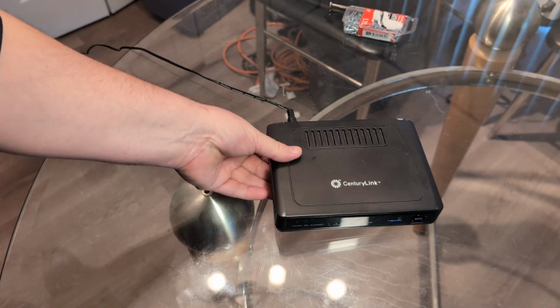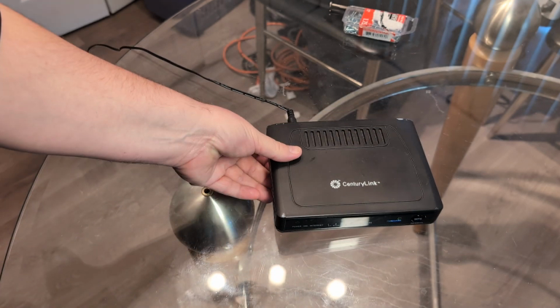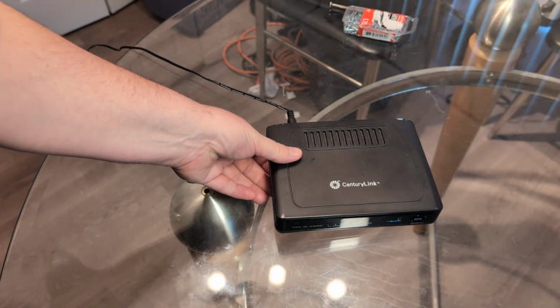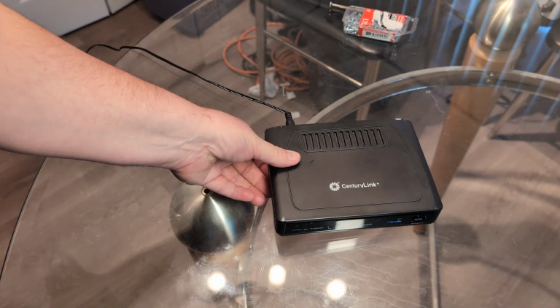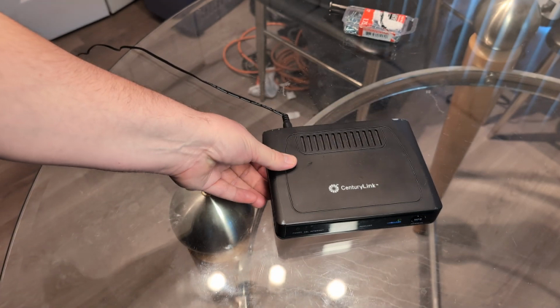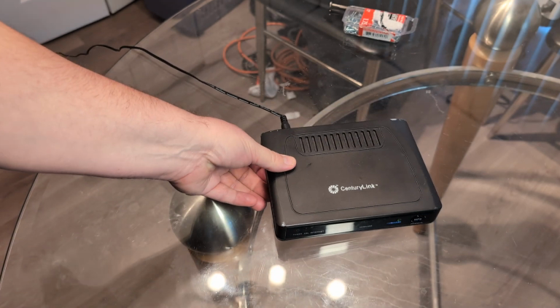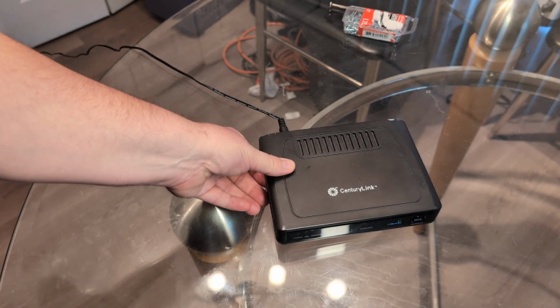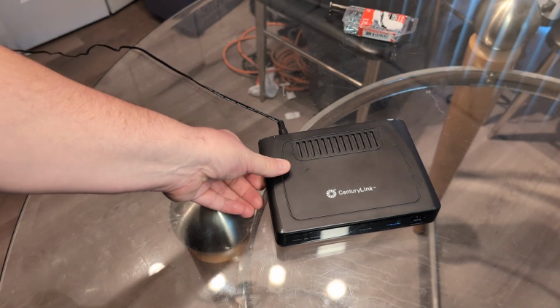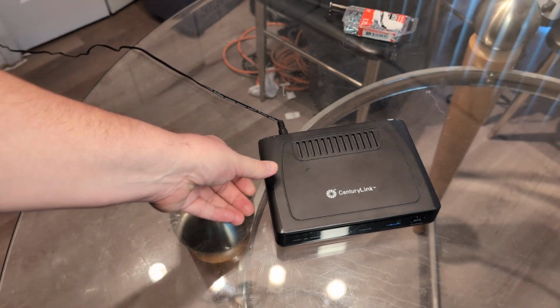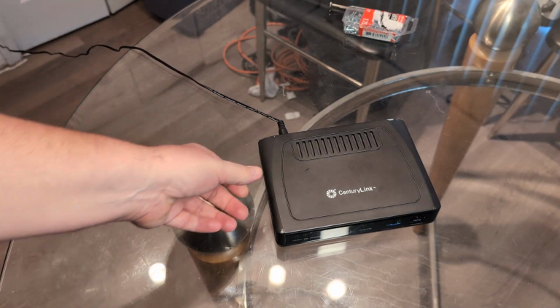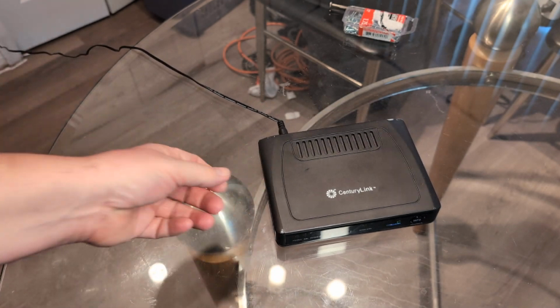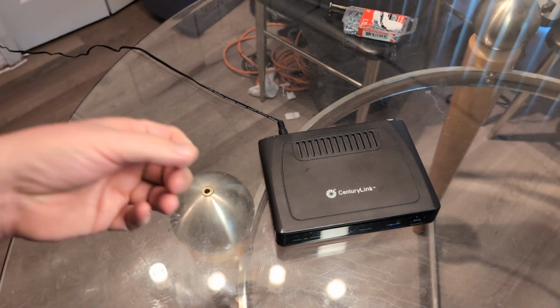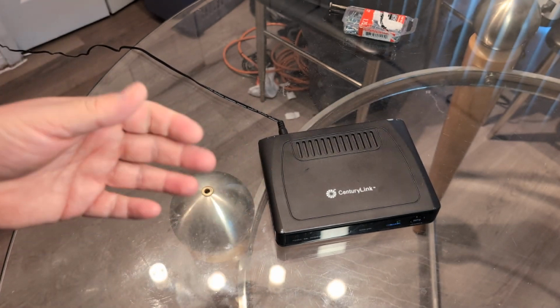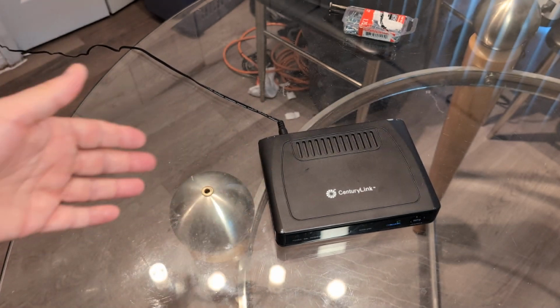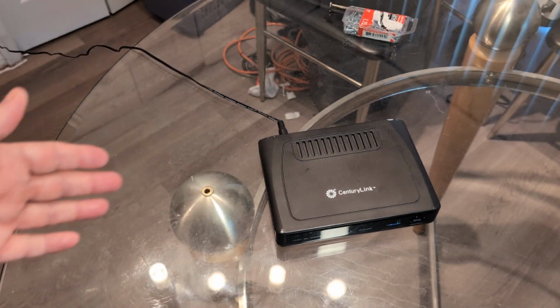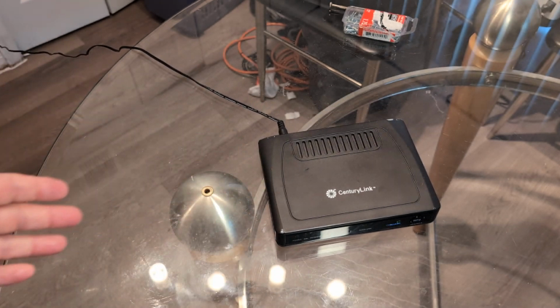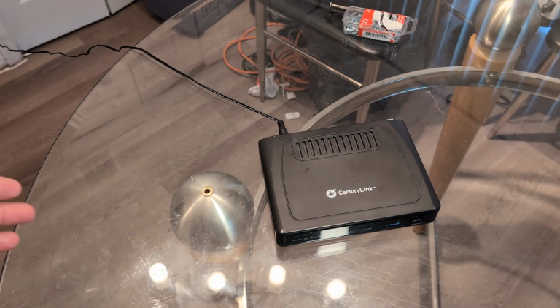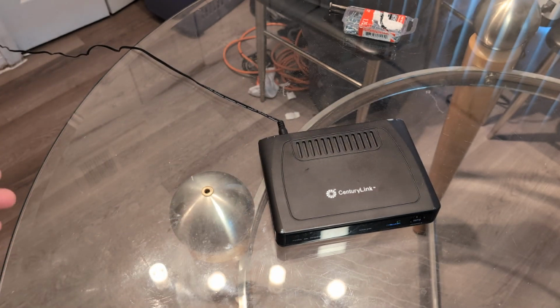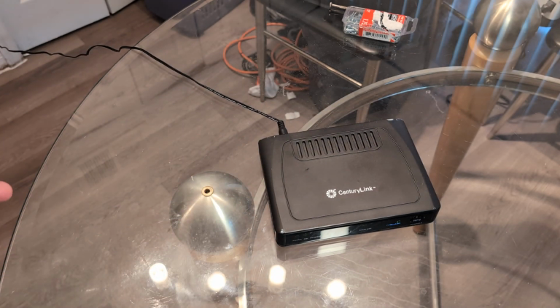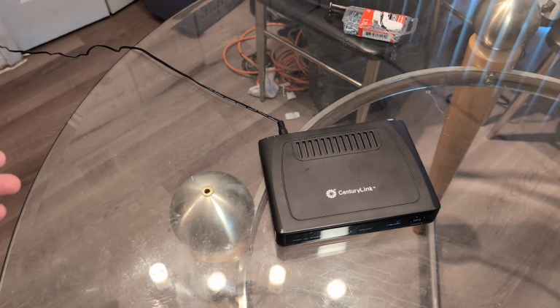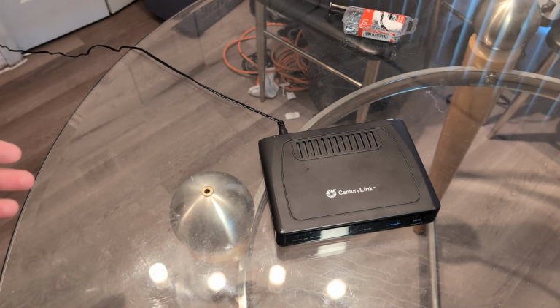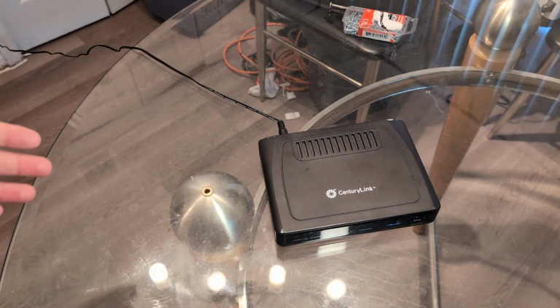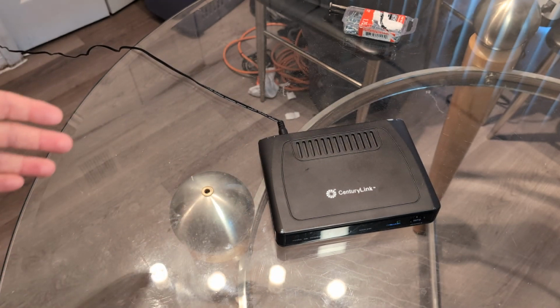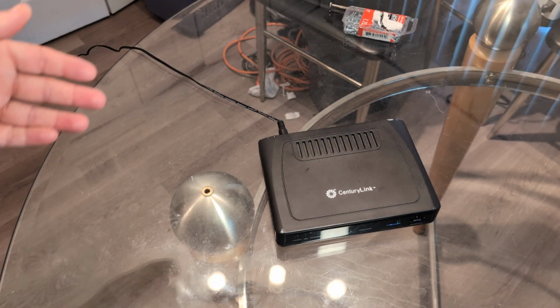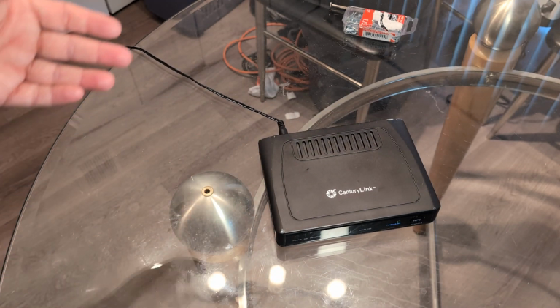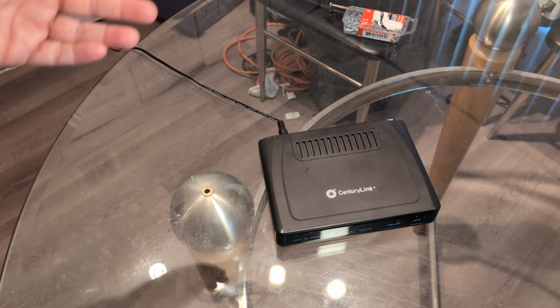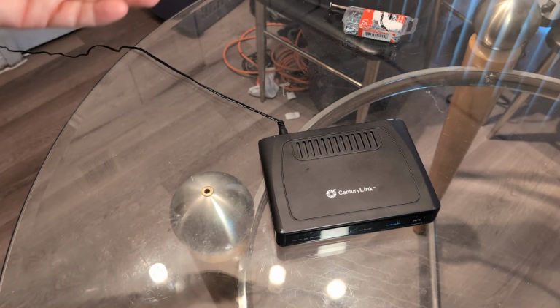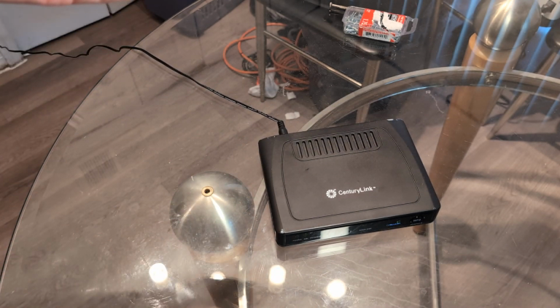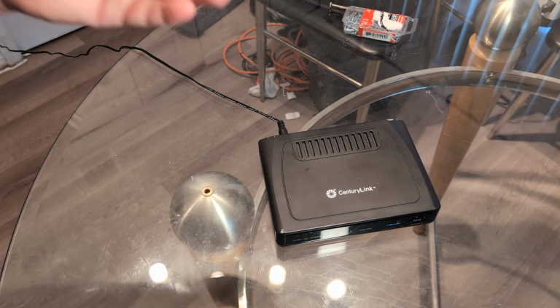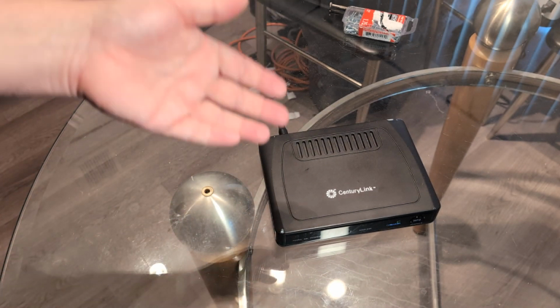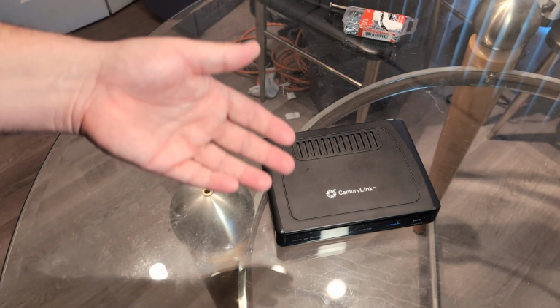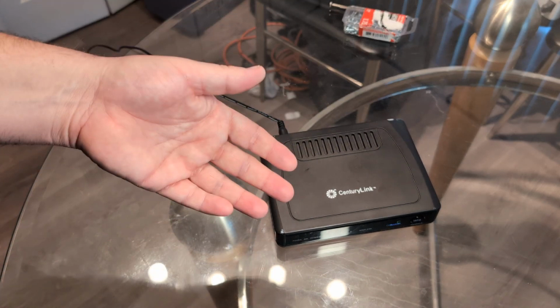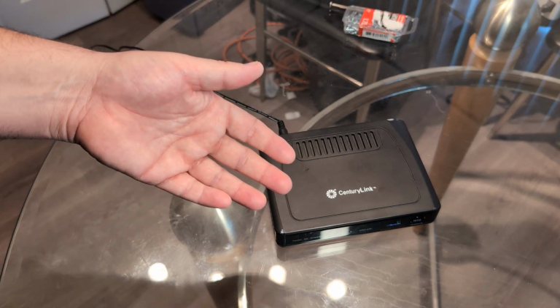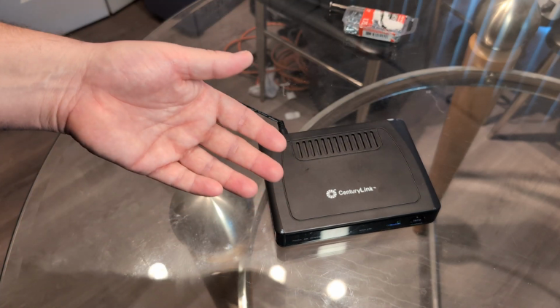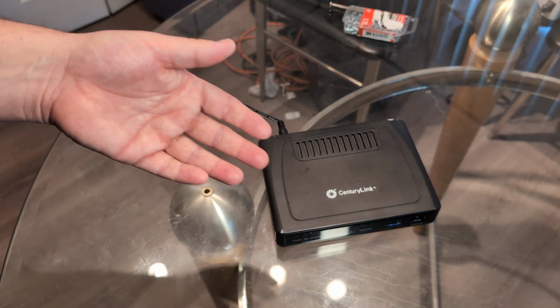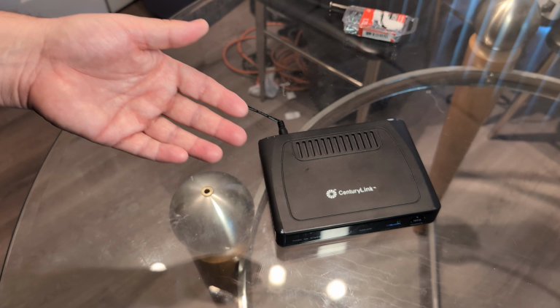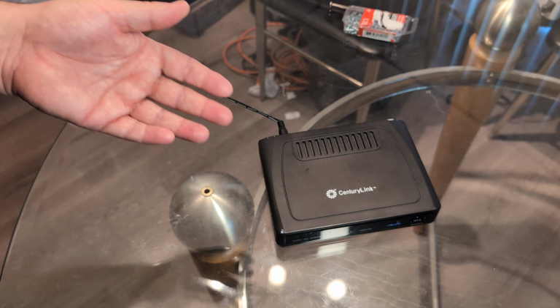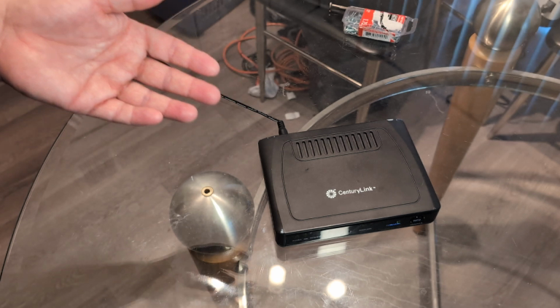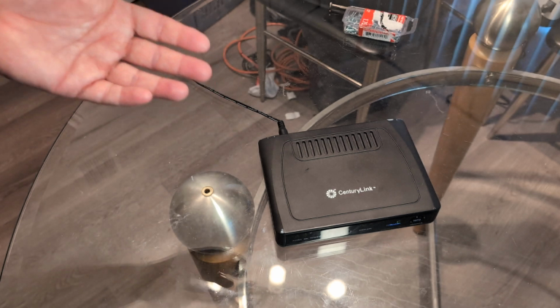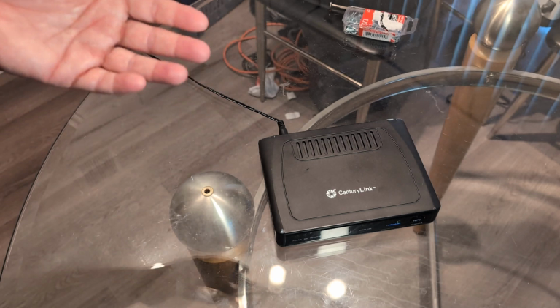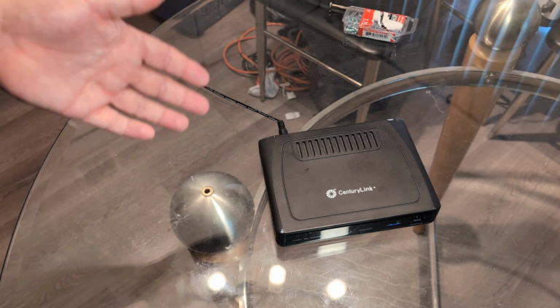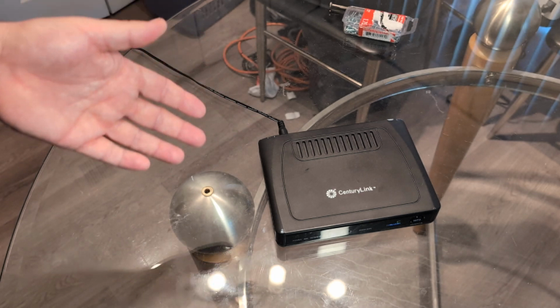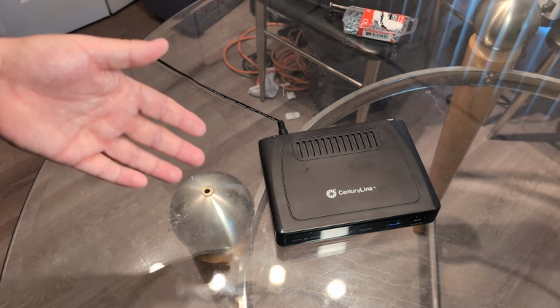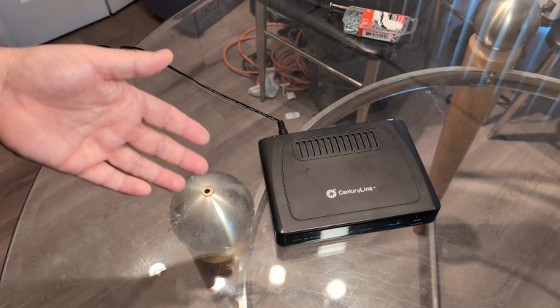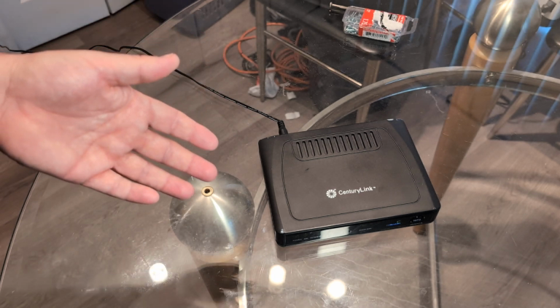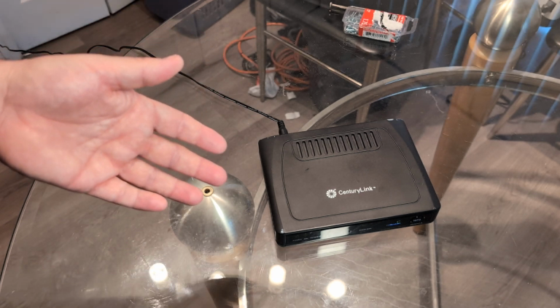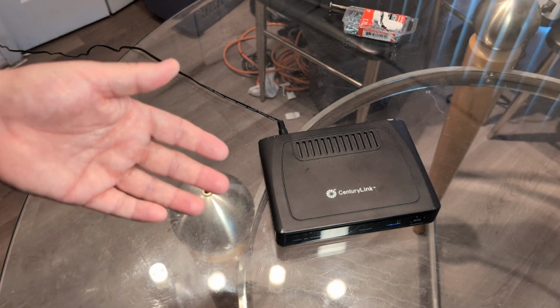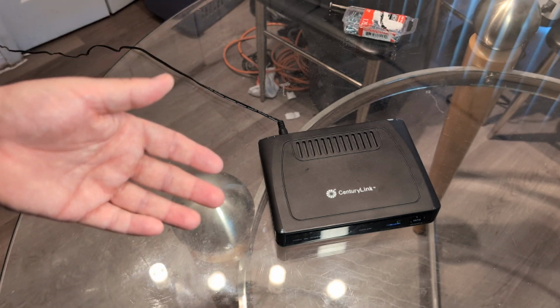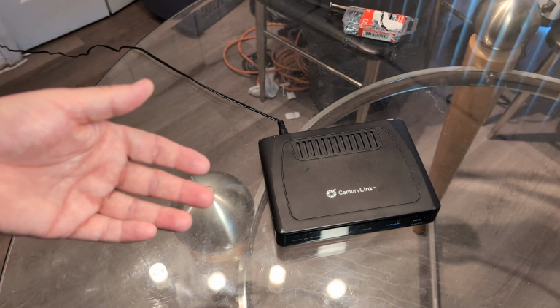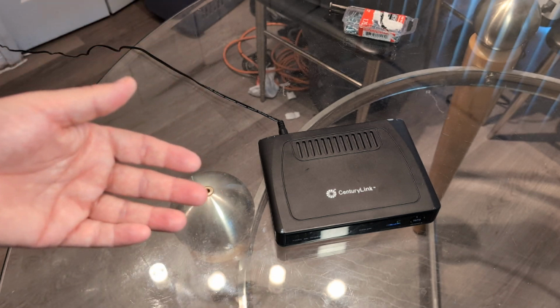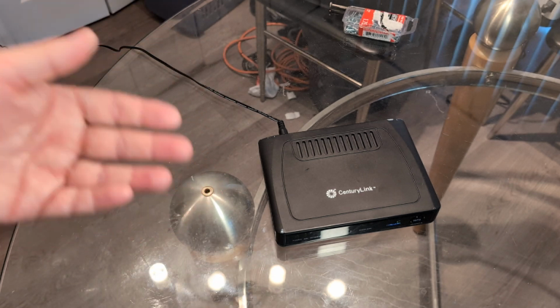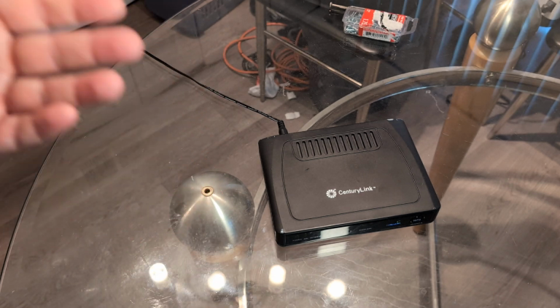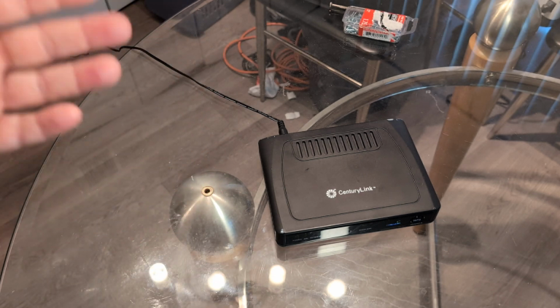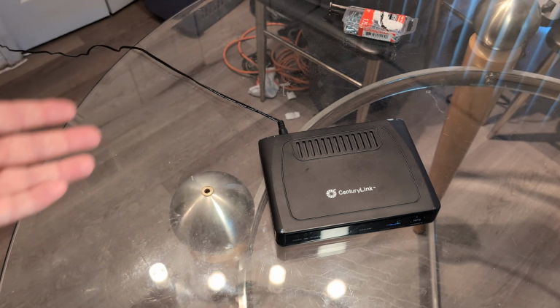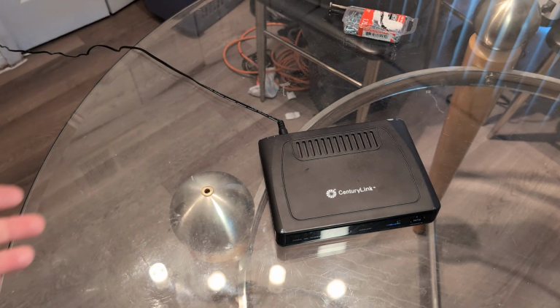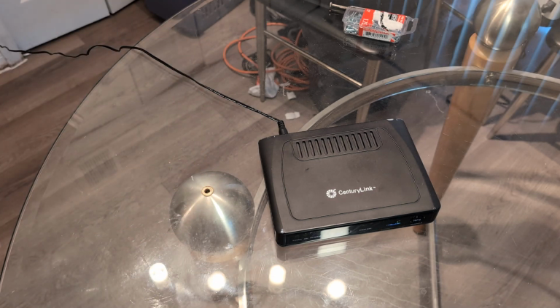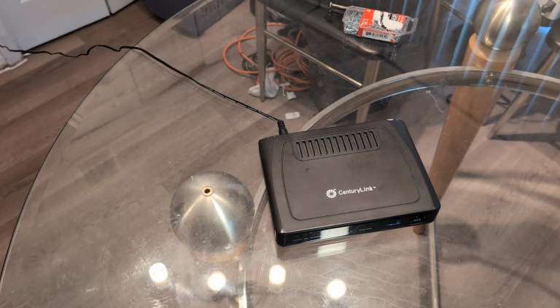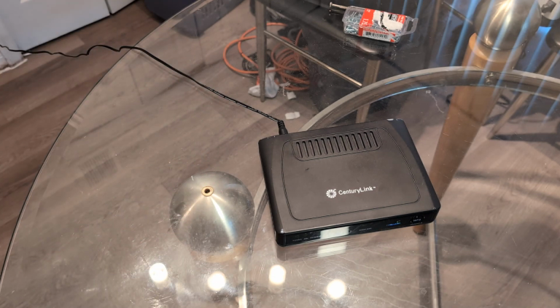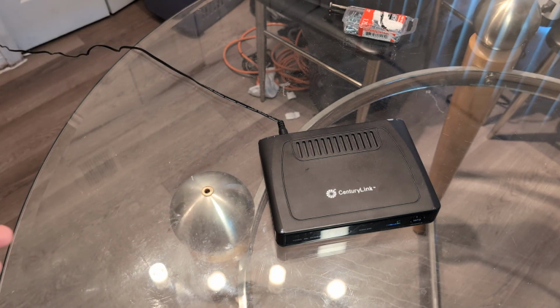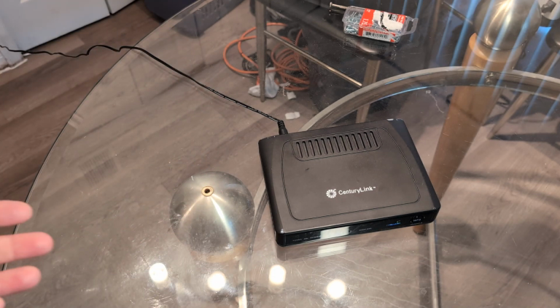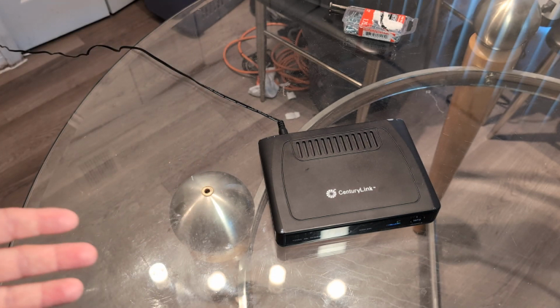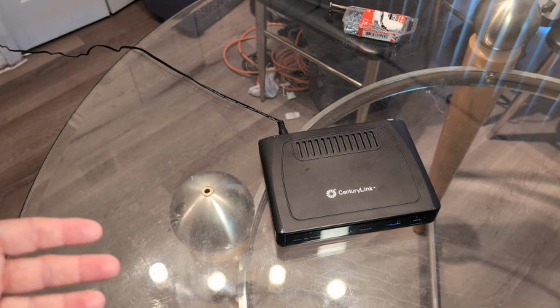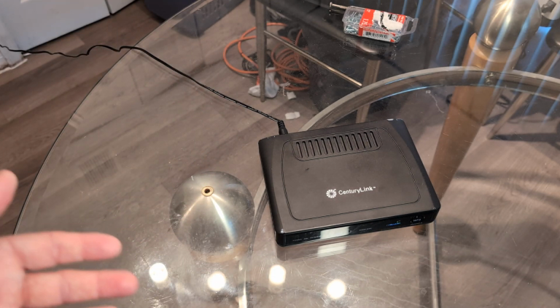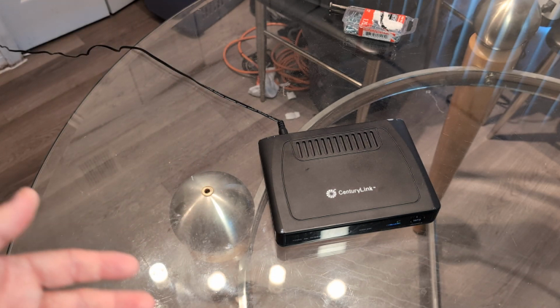I want to first show you how to do a soft reset and then I want to show you how to do a hard reset, in case you forgot your password or something.